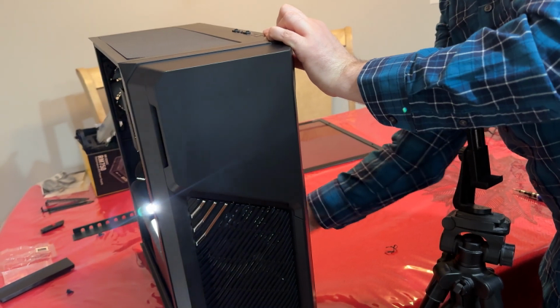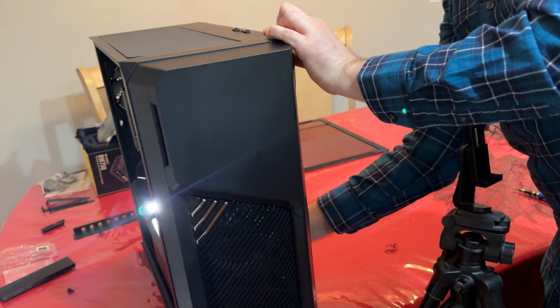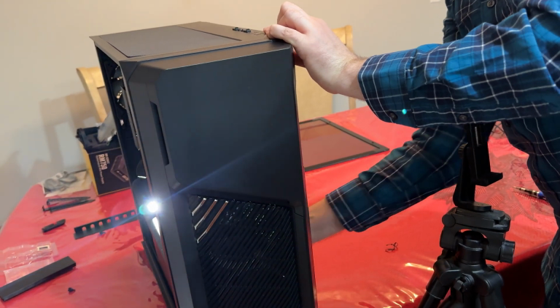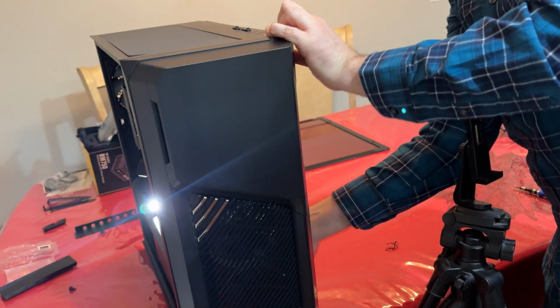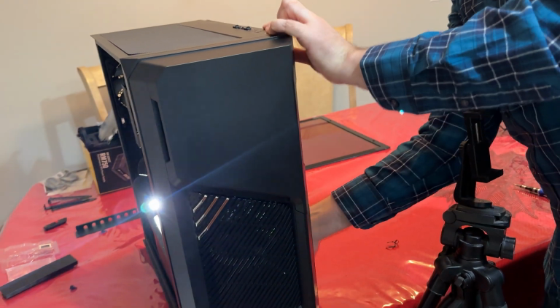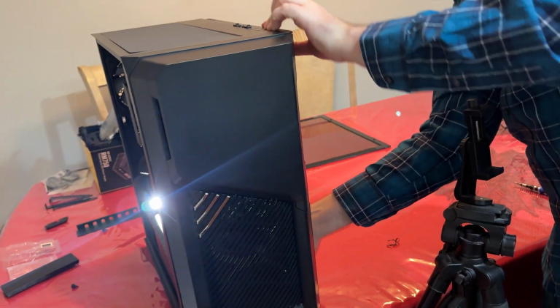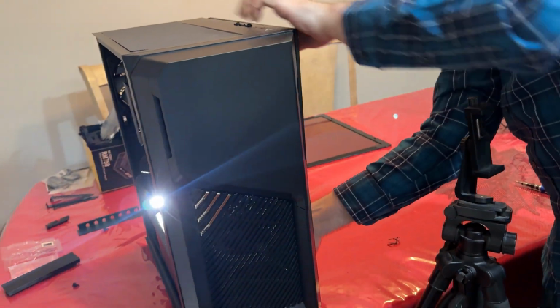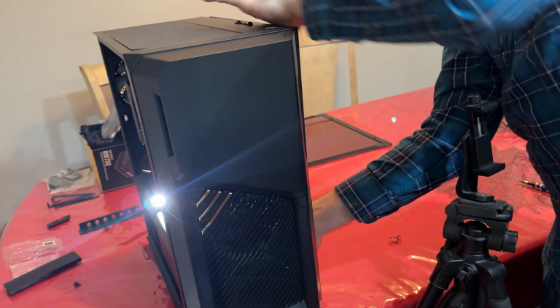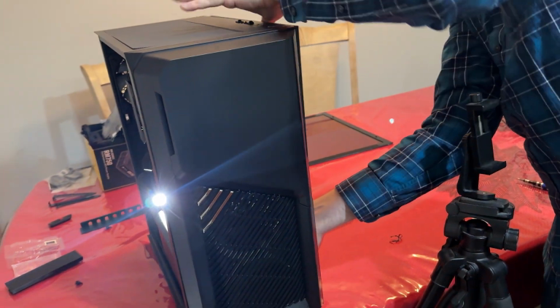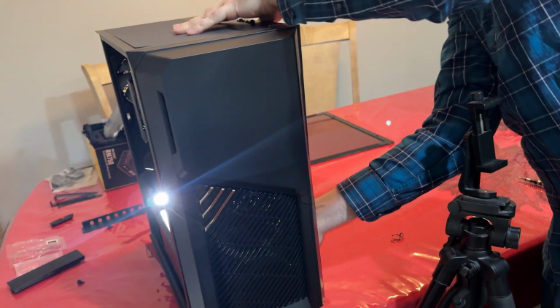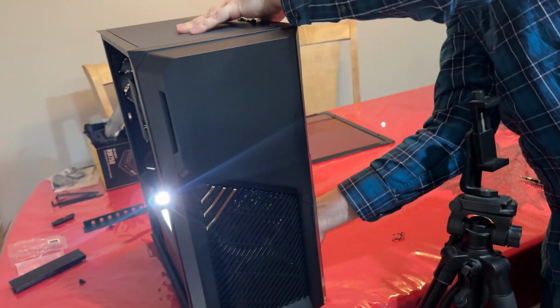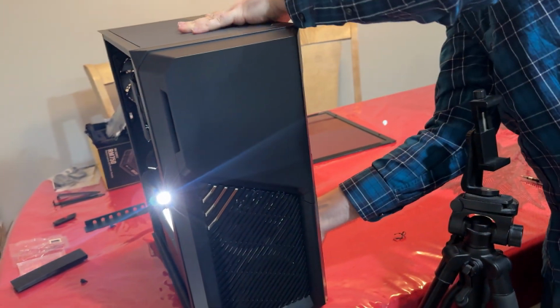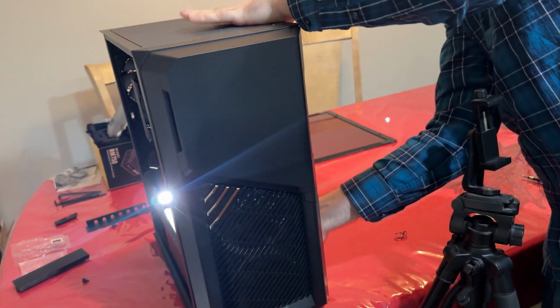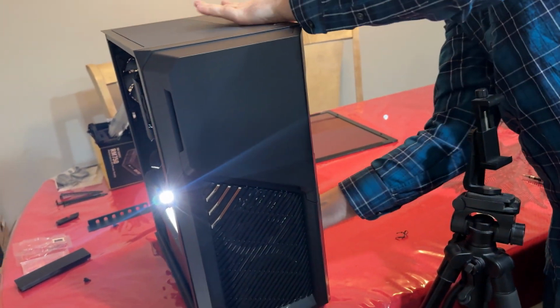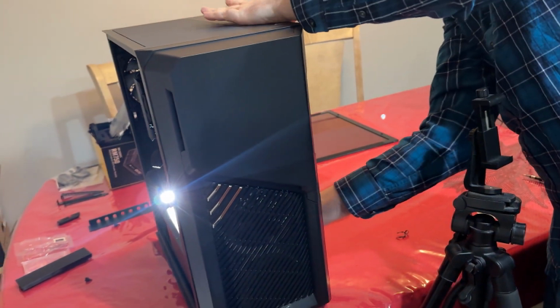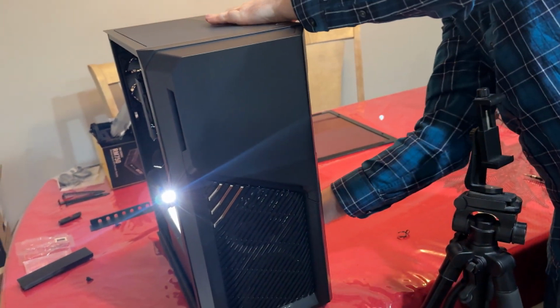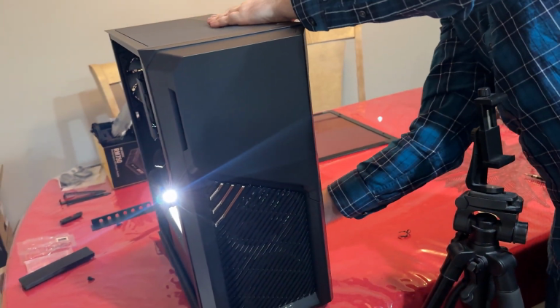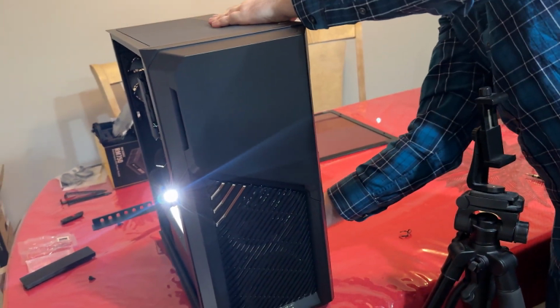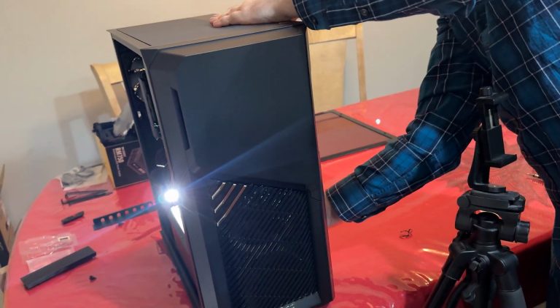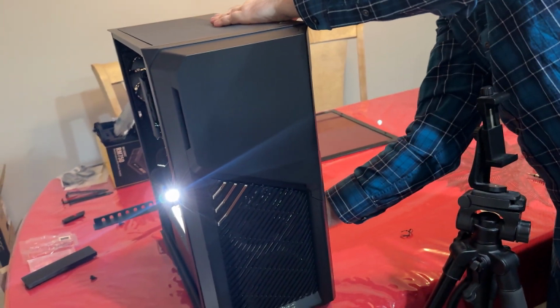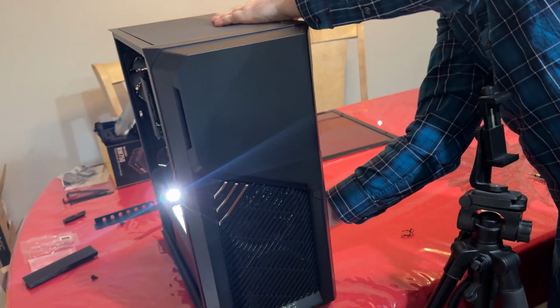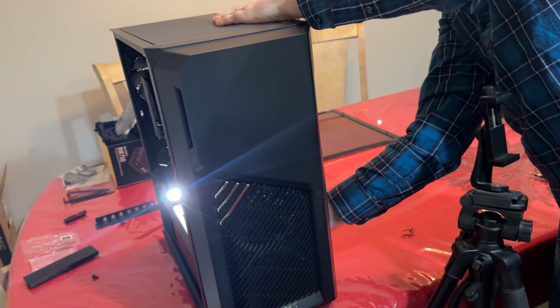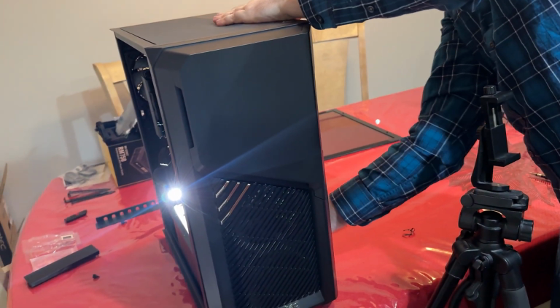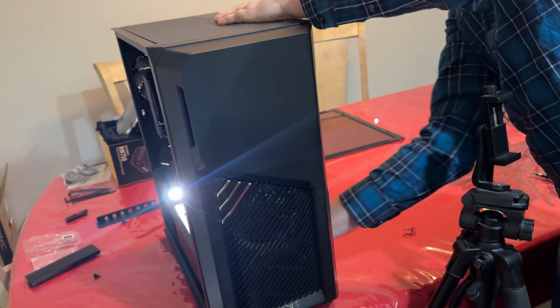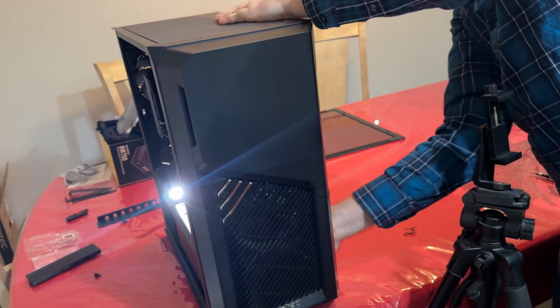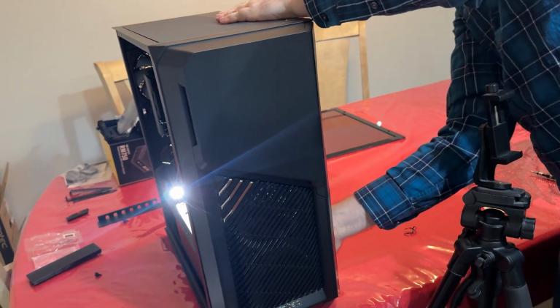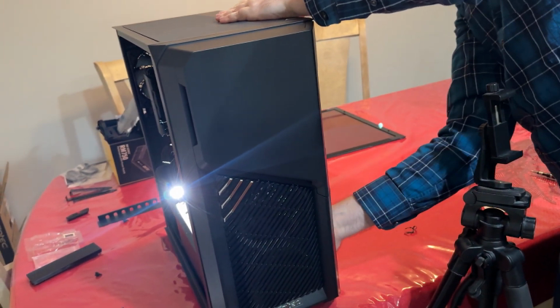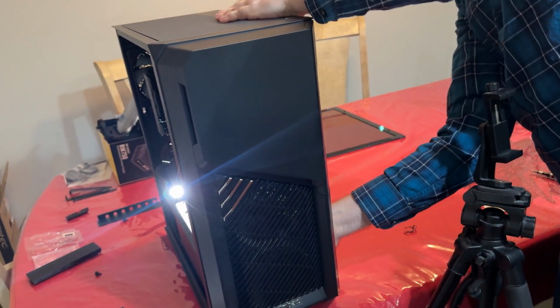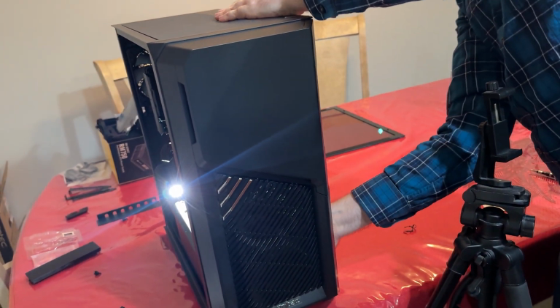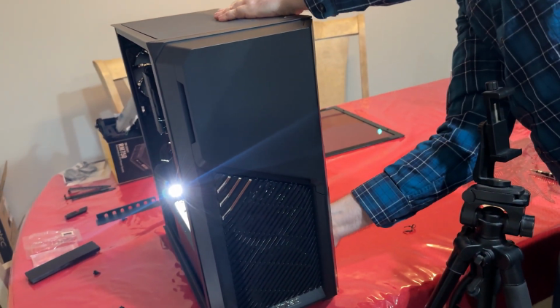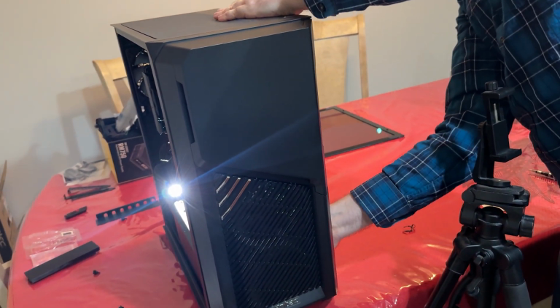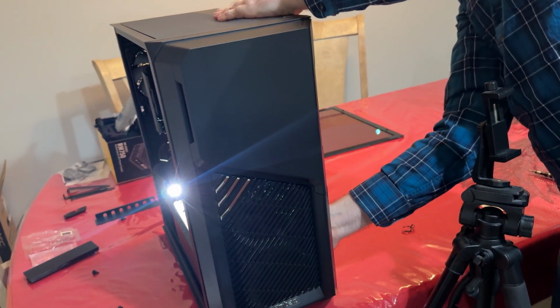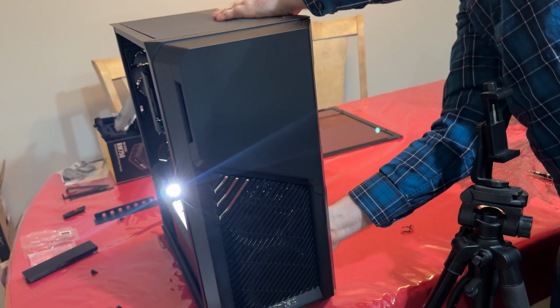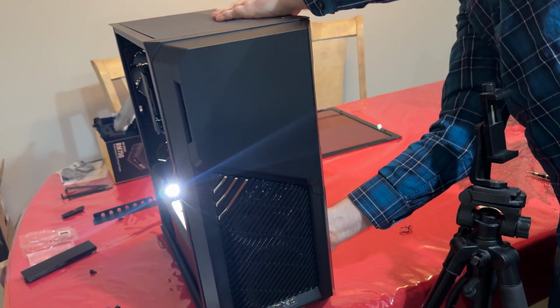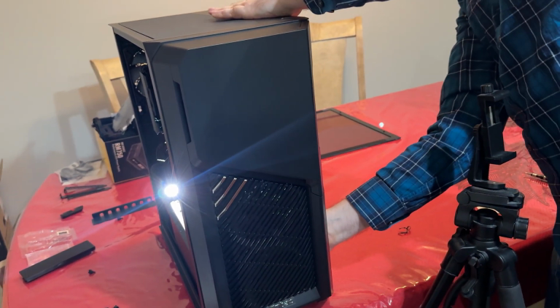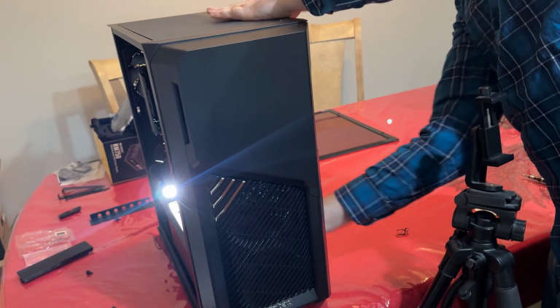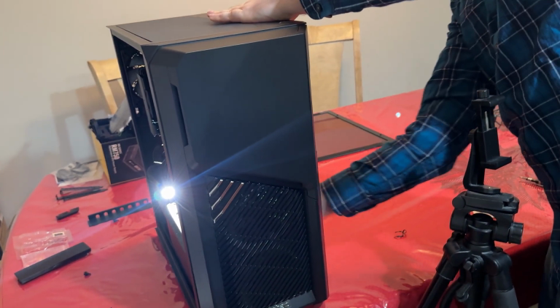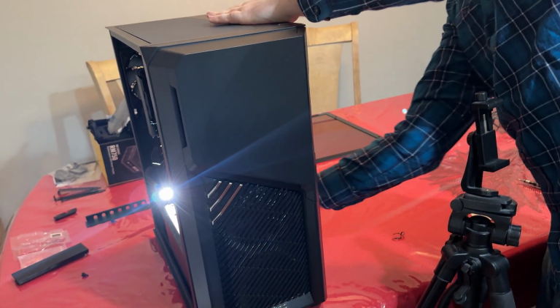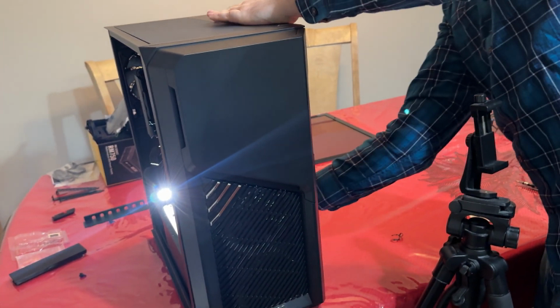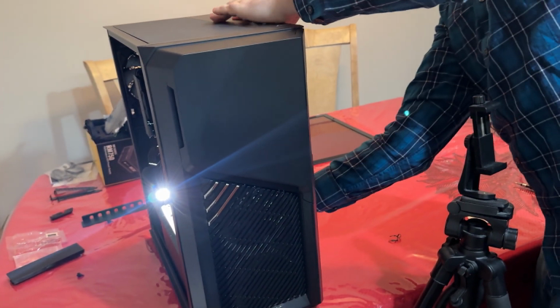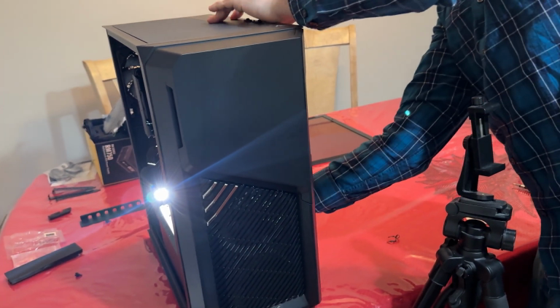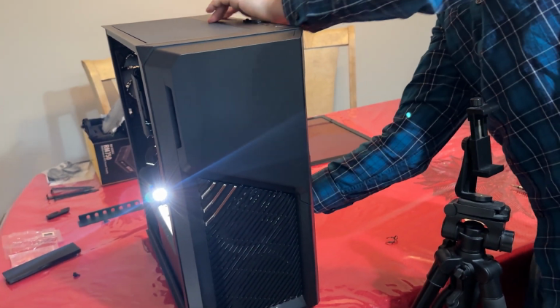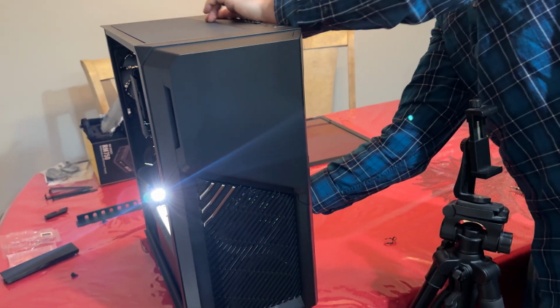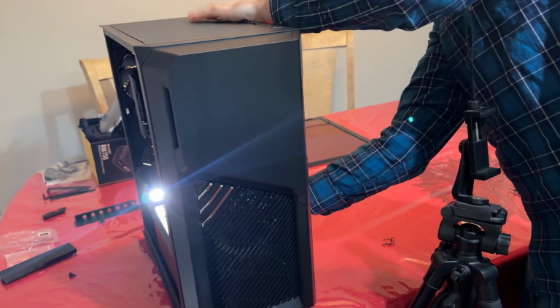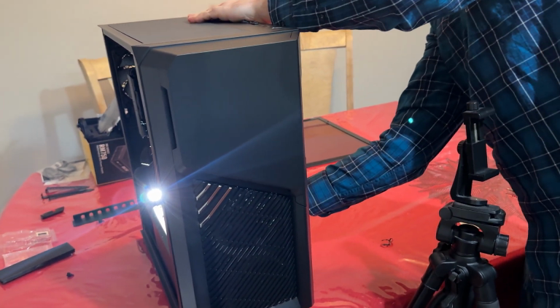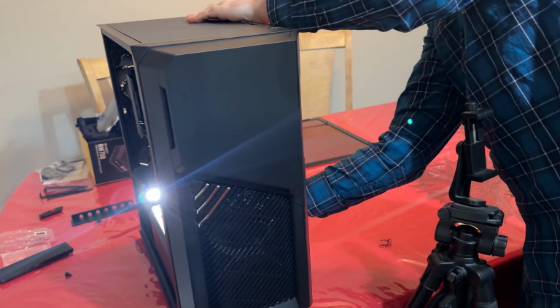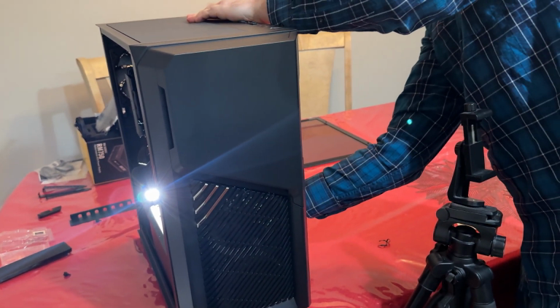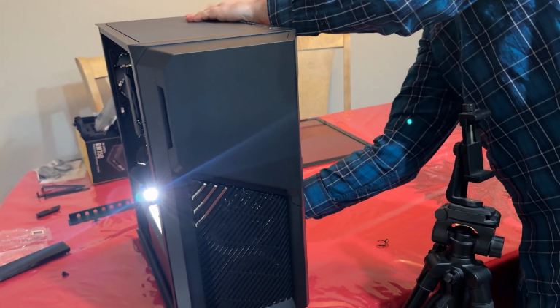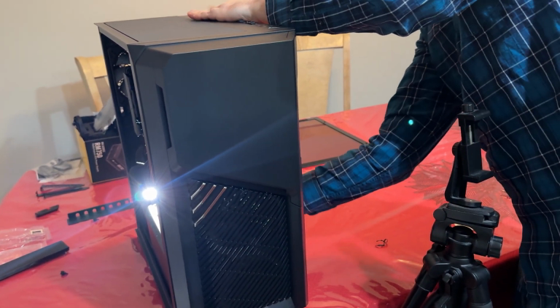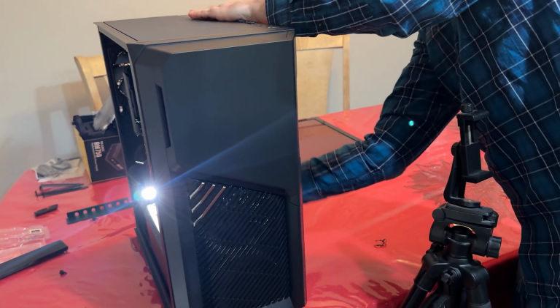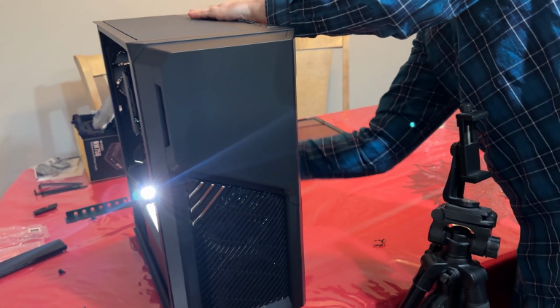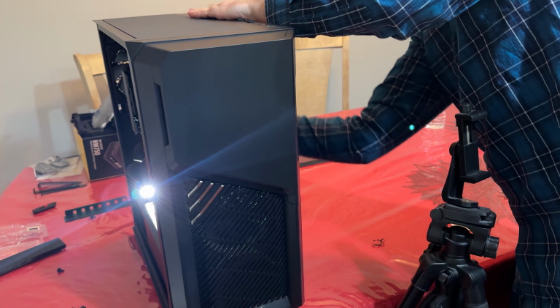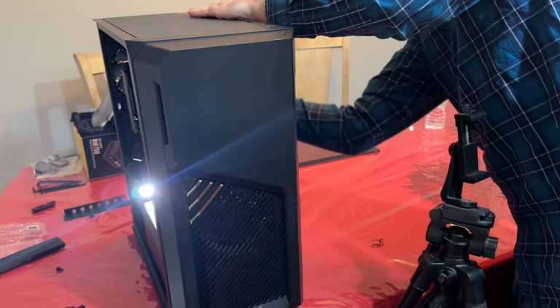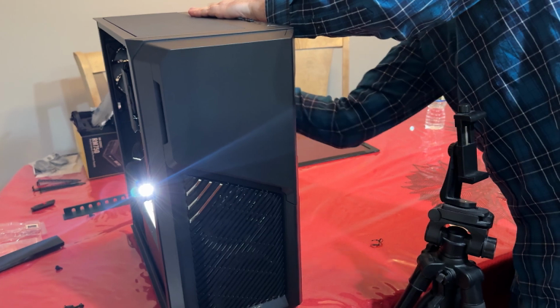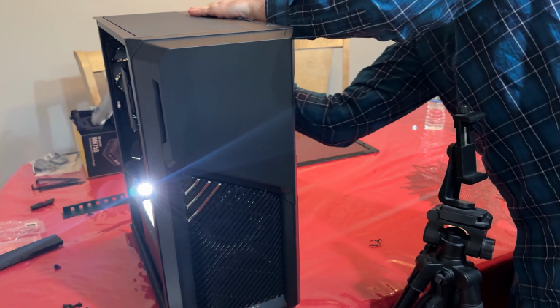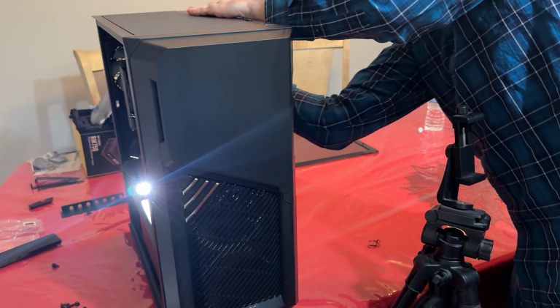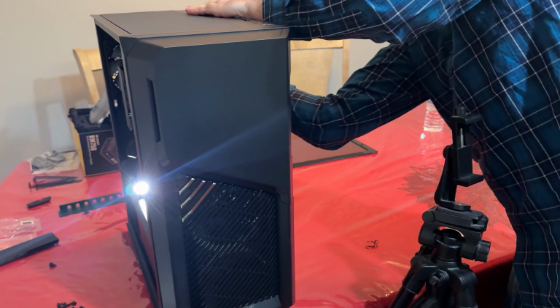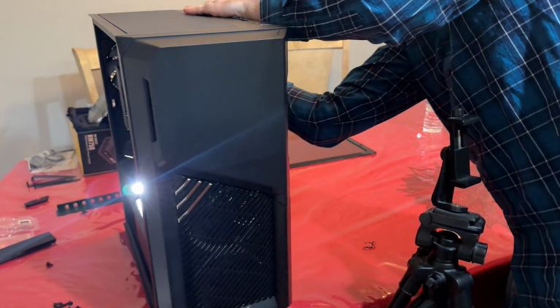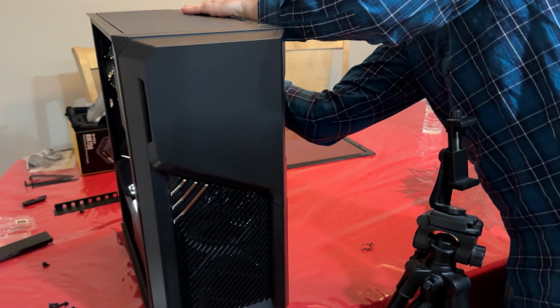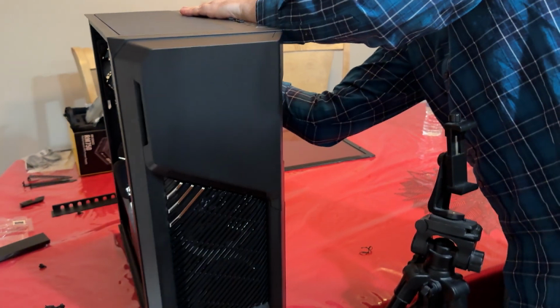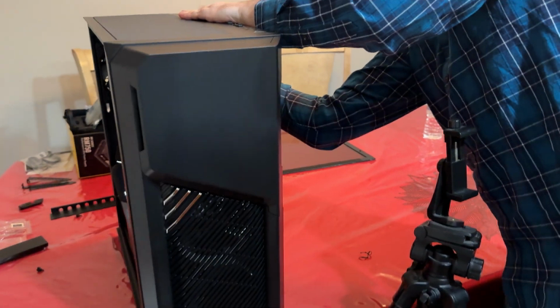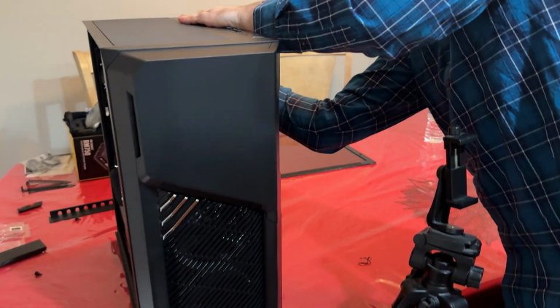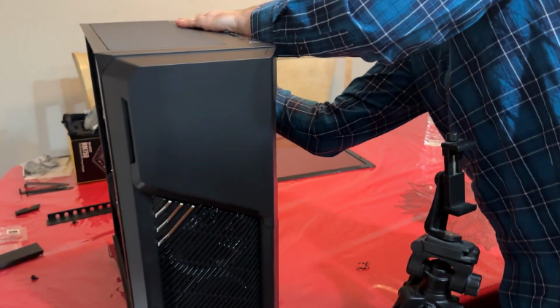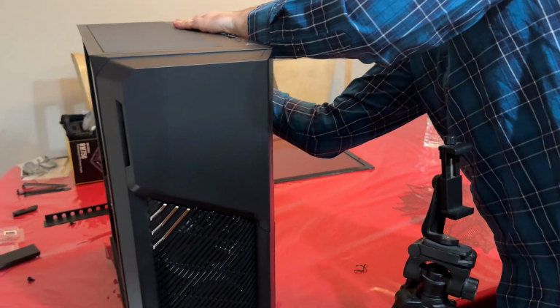I already did all the cable management ahead of time prior to putting the board in, so it was easy to seal up the case.